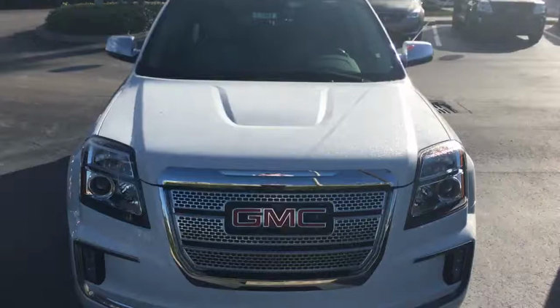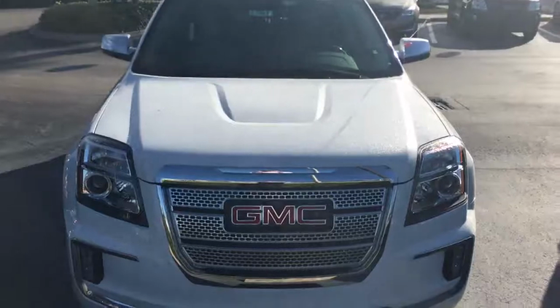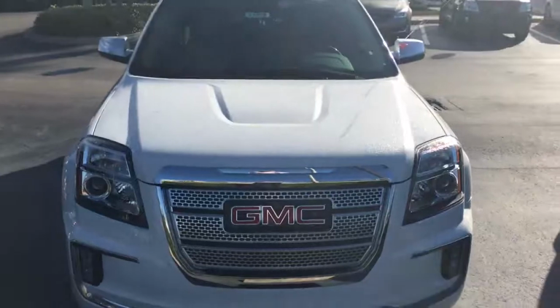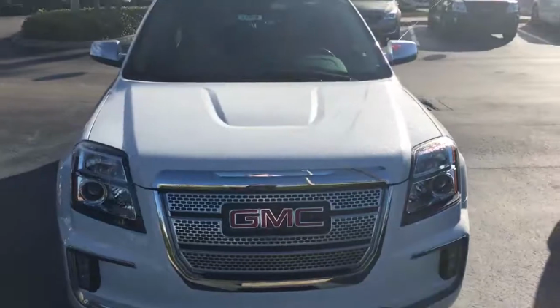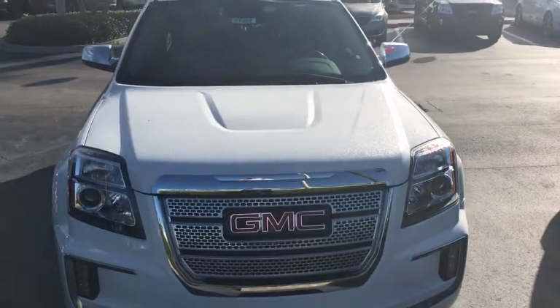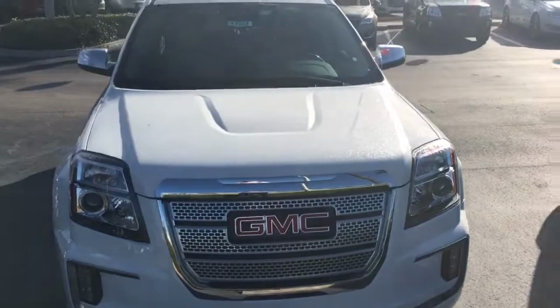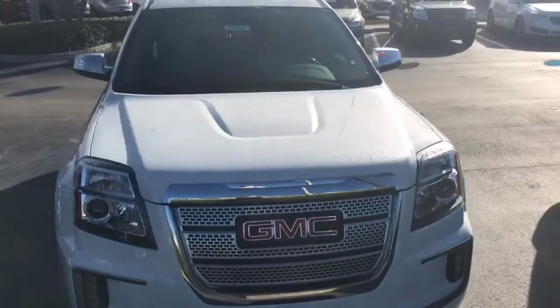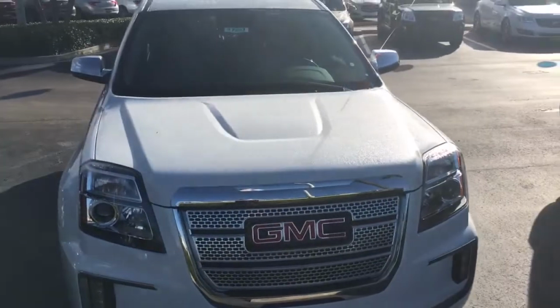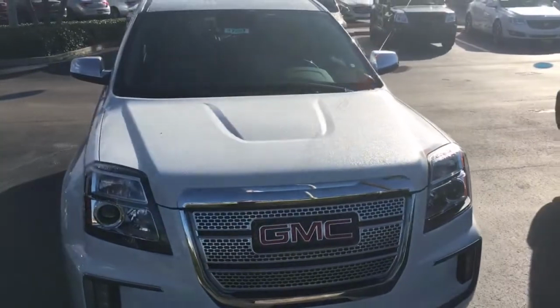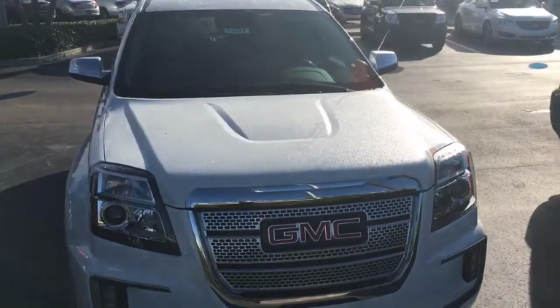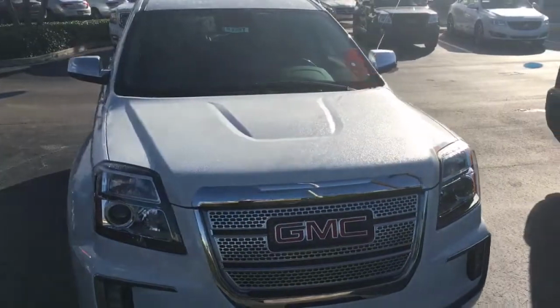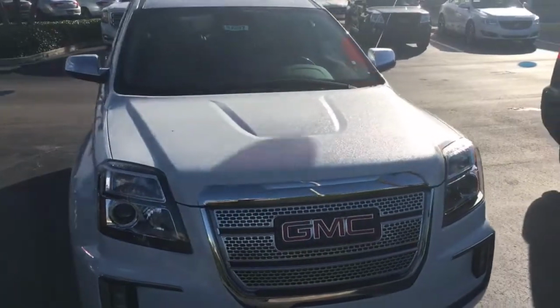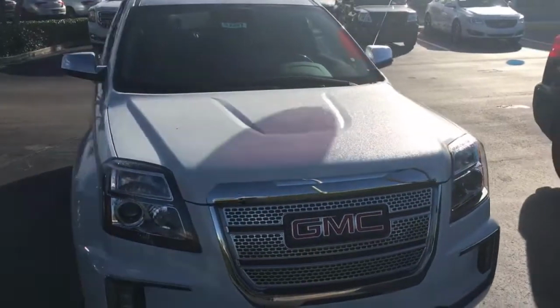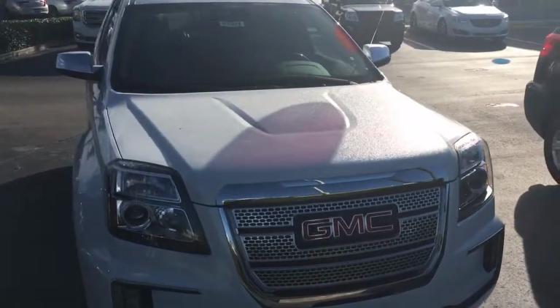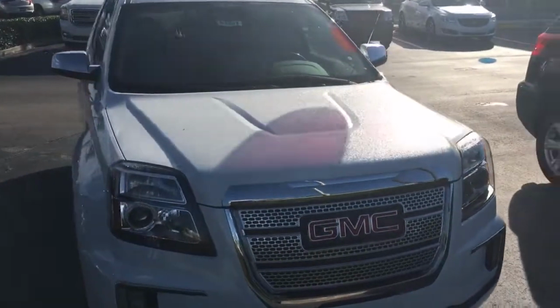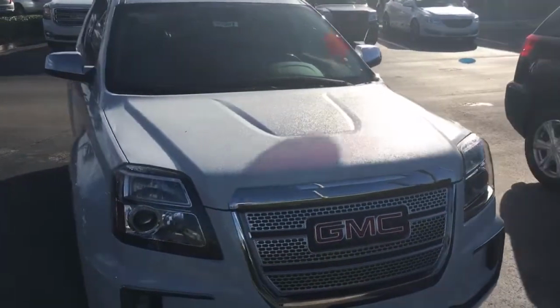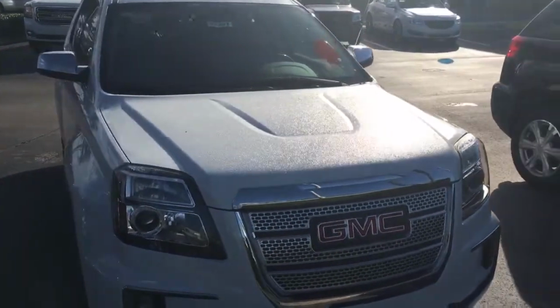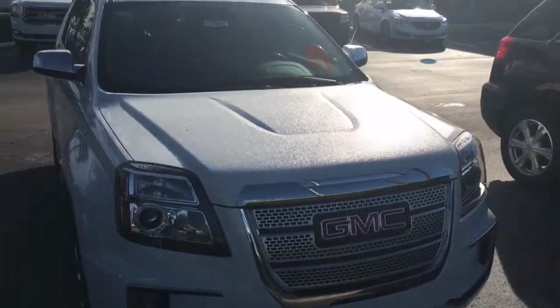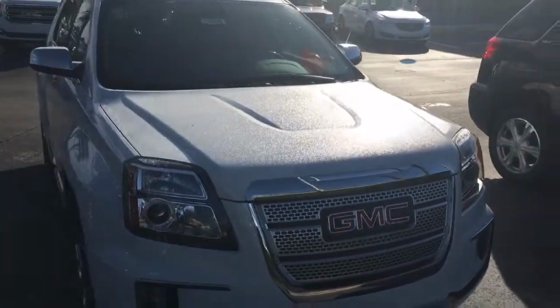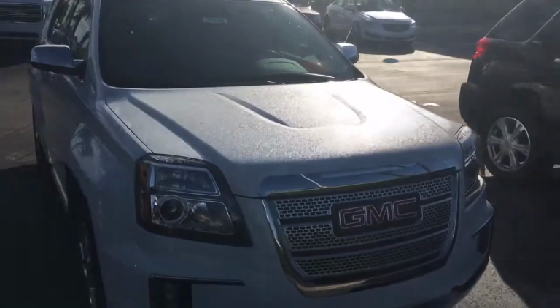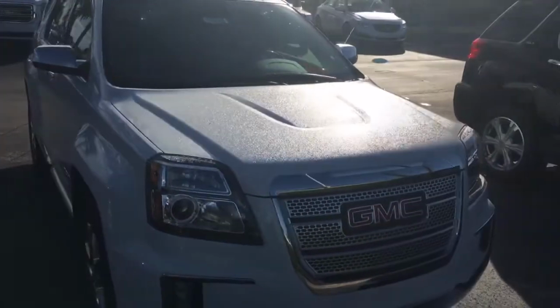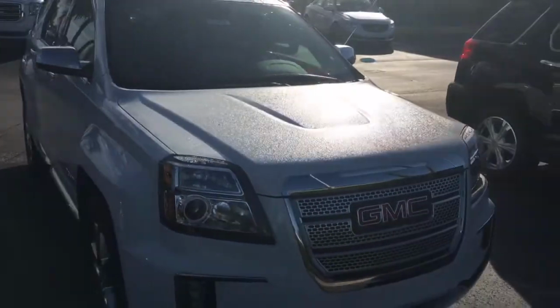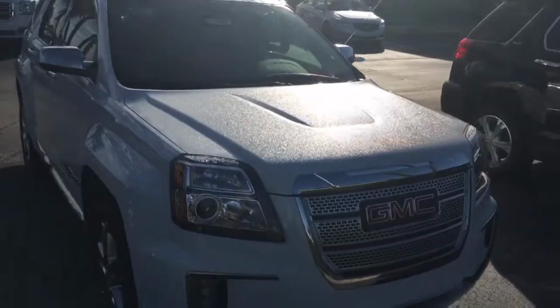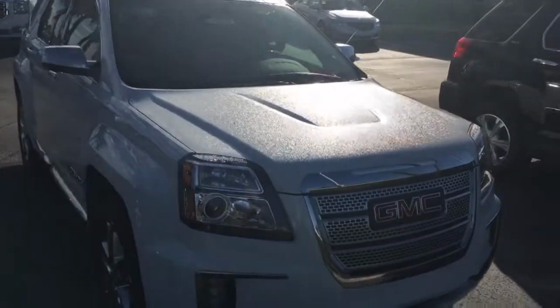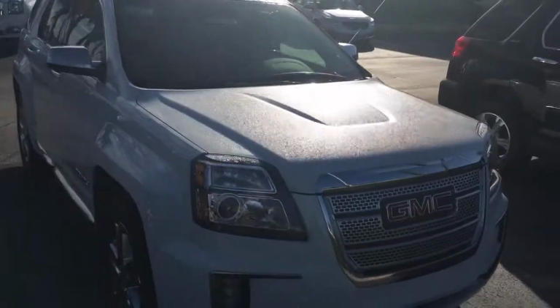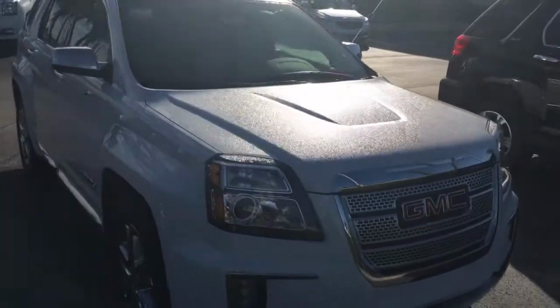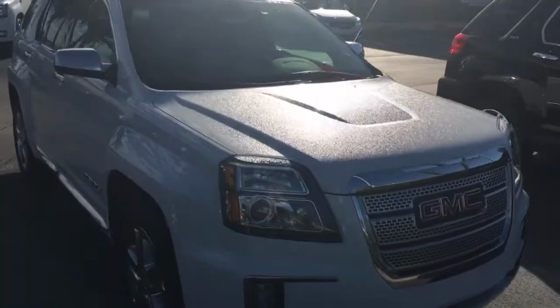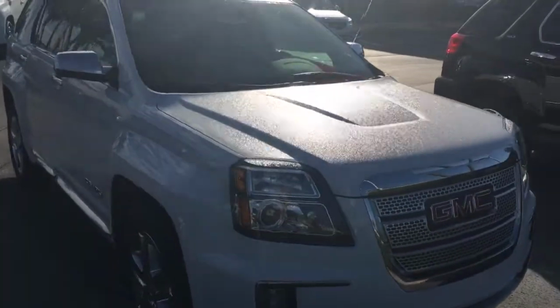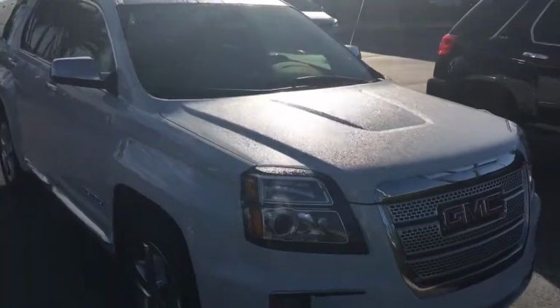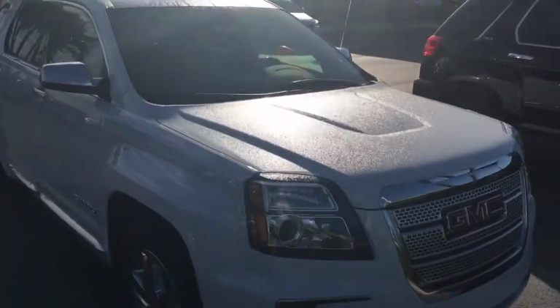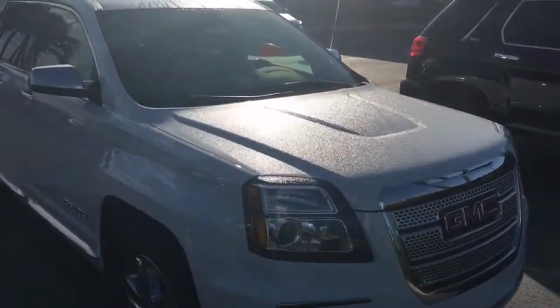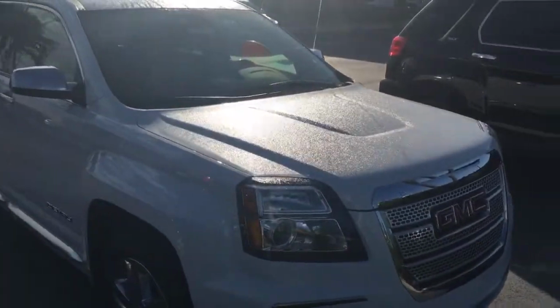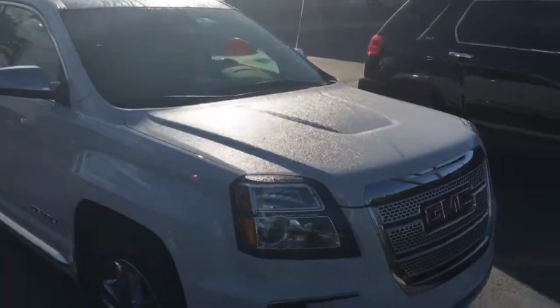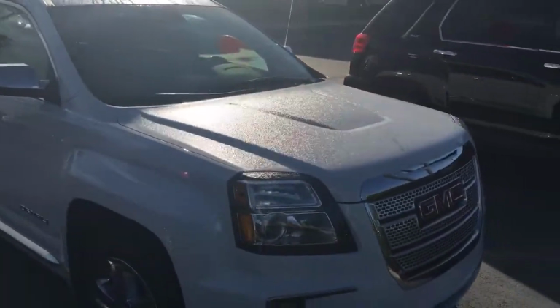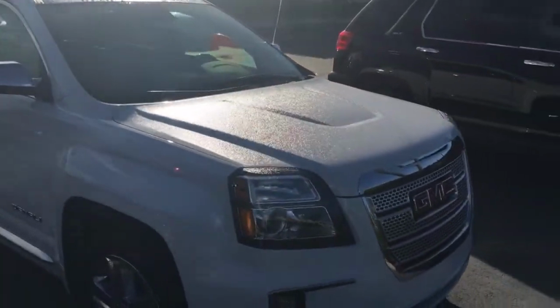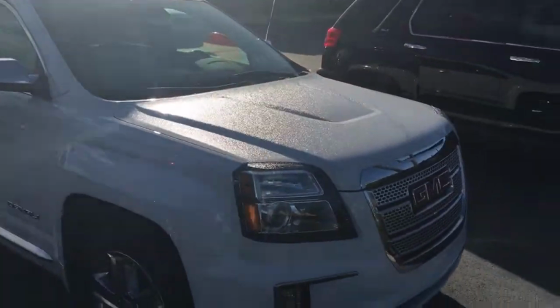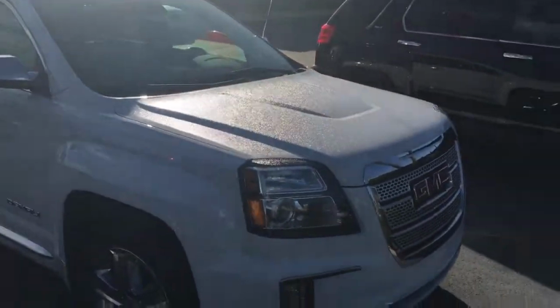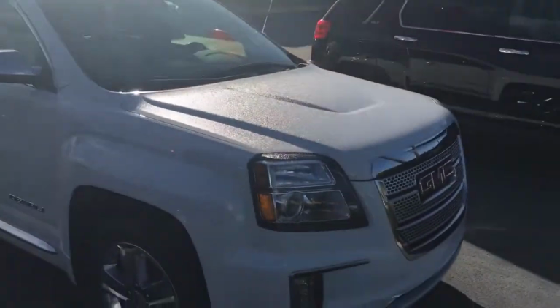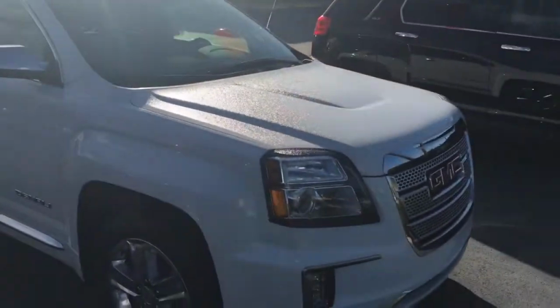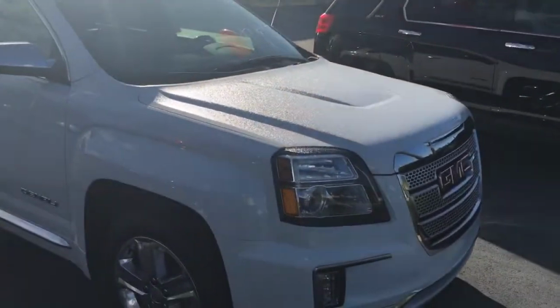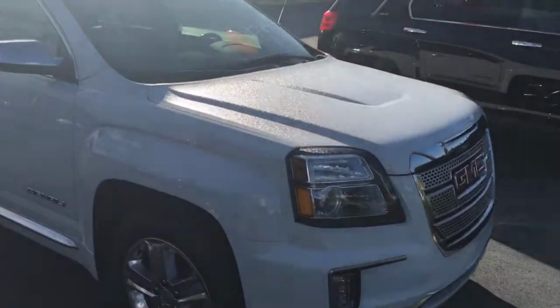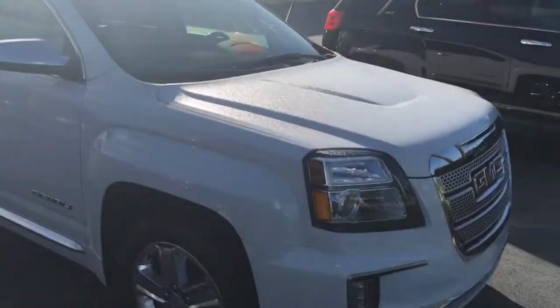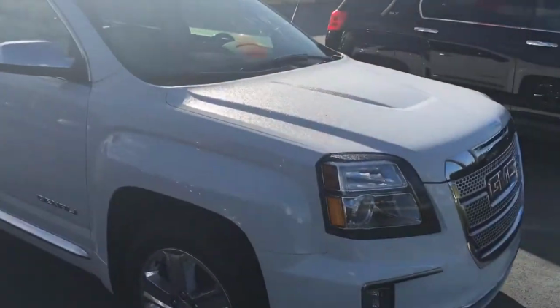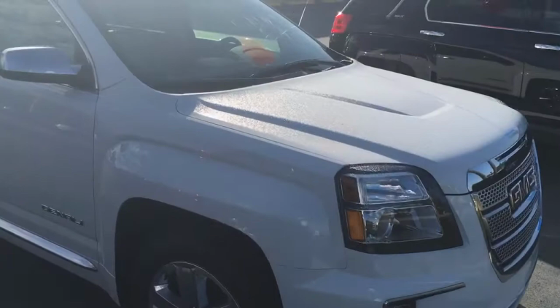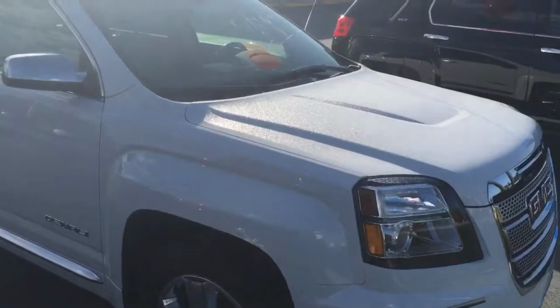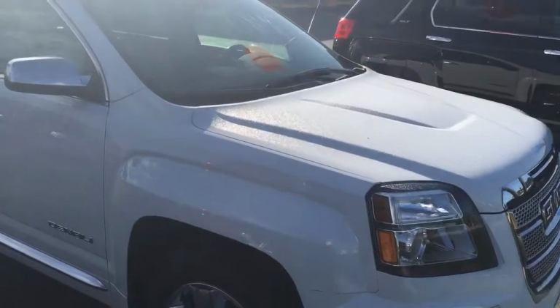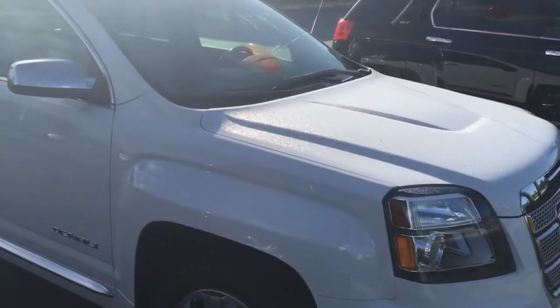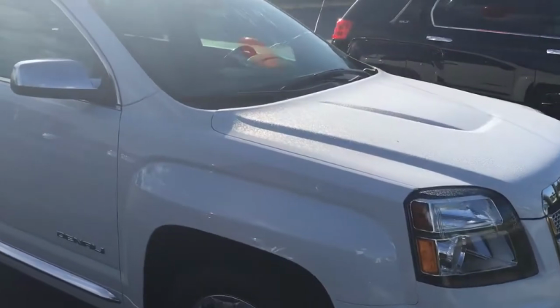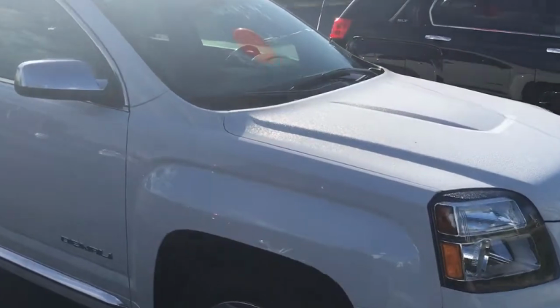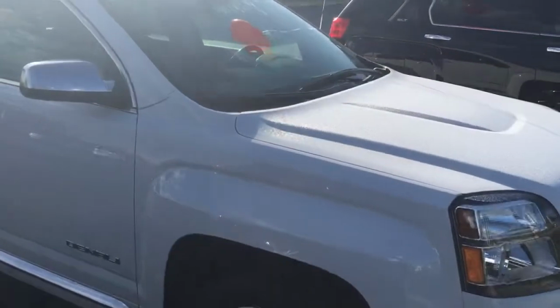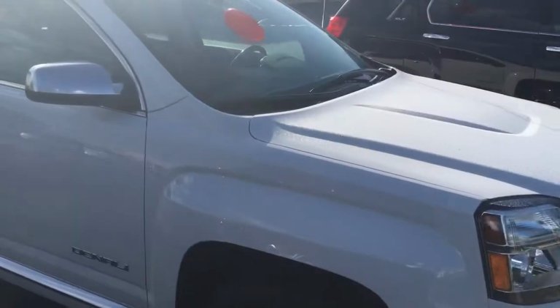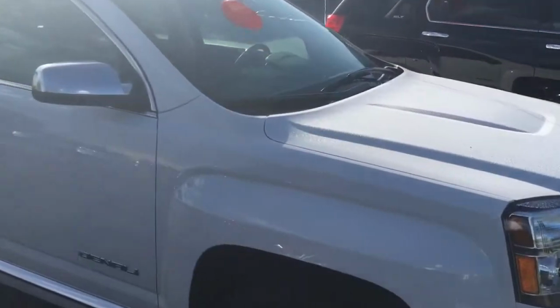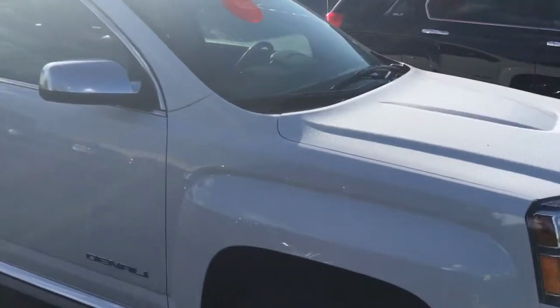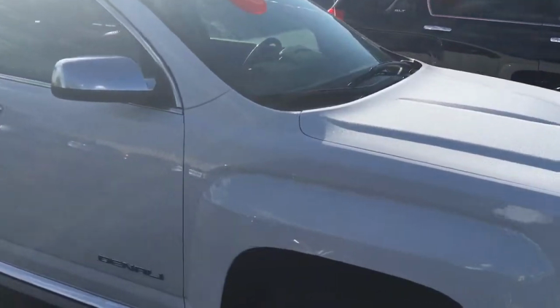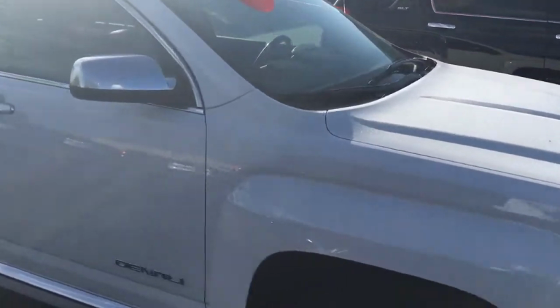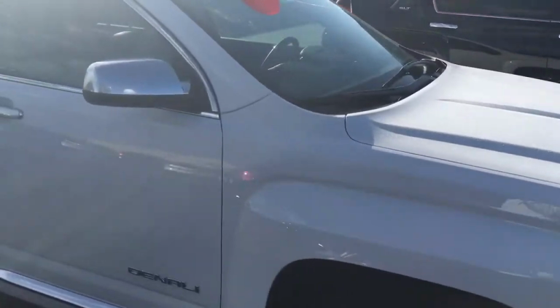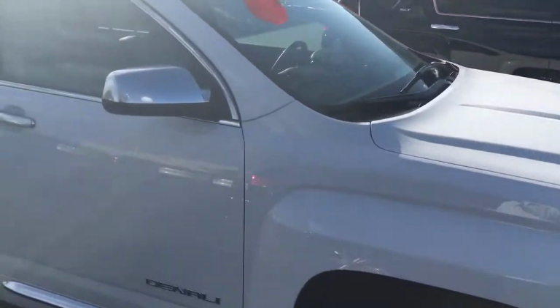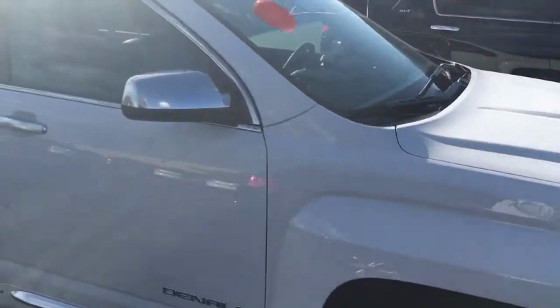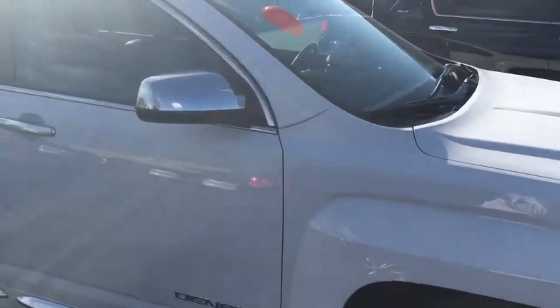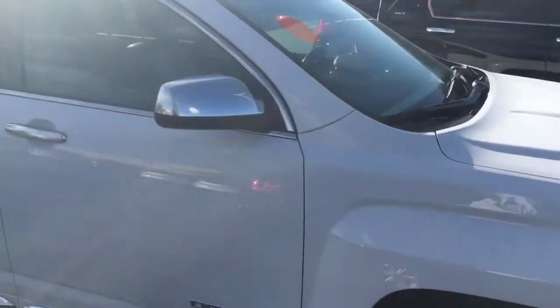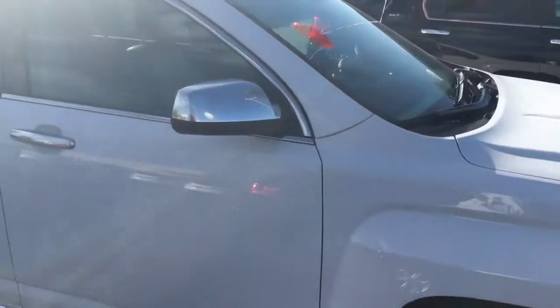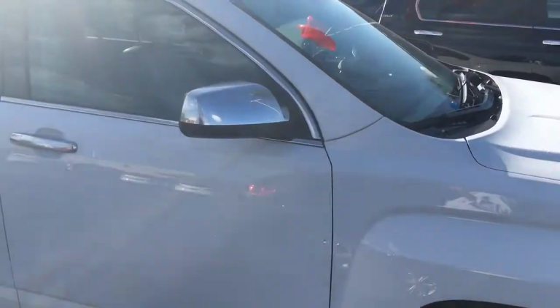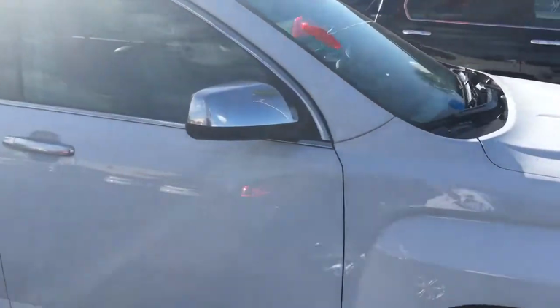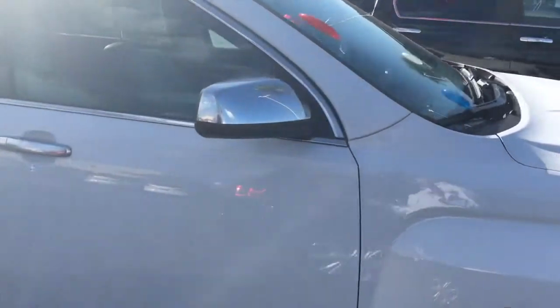Hello, my name is John Dee from Carl's View at GMC. I just want to shoot you a real short video of this 2017 GMC Terrain Denali.